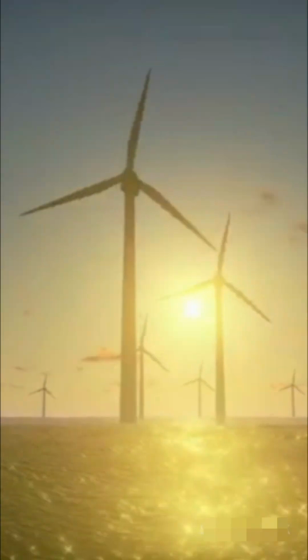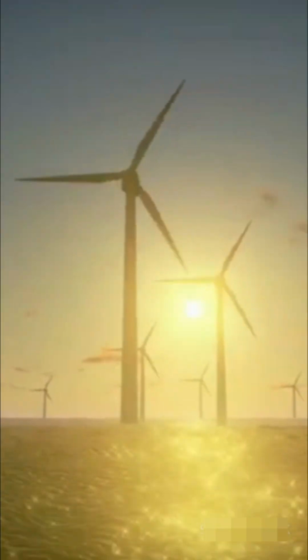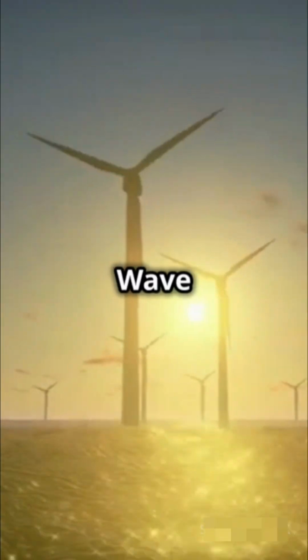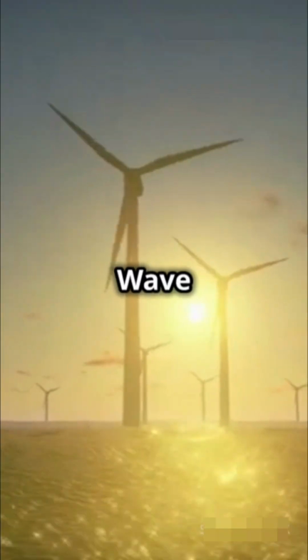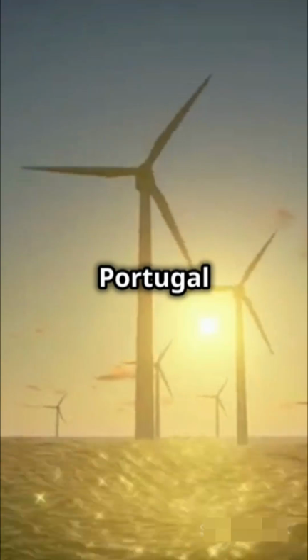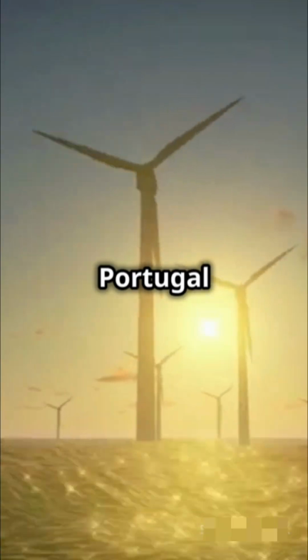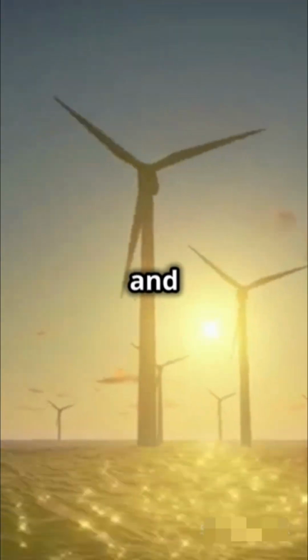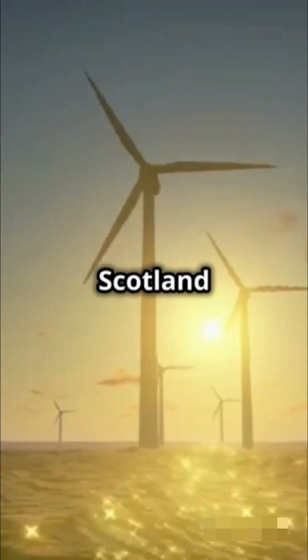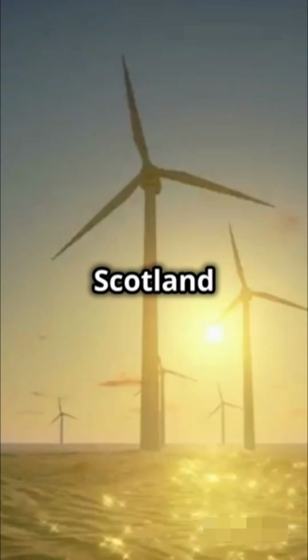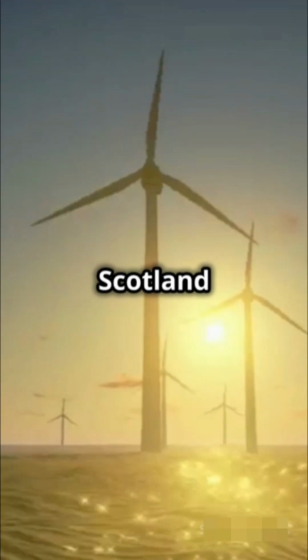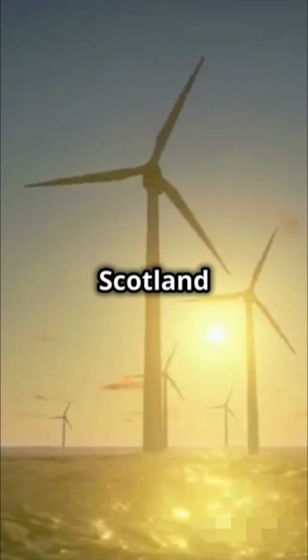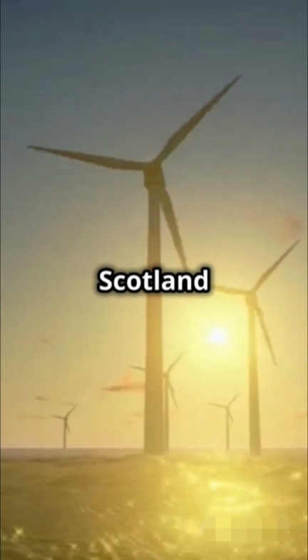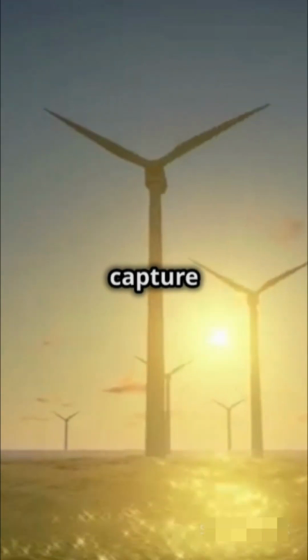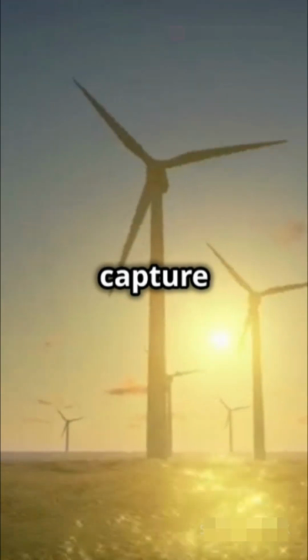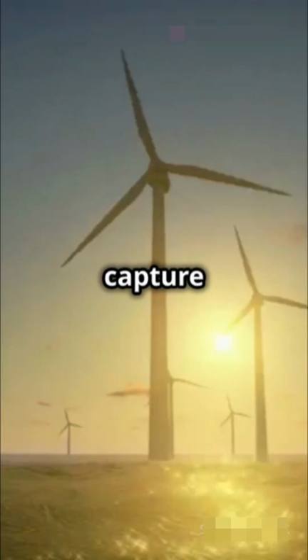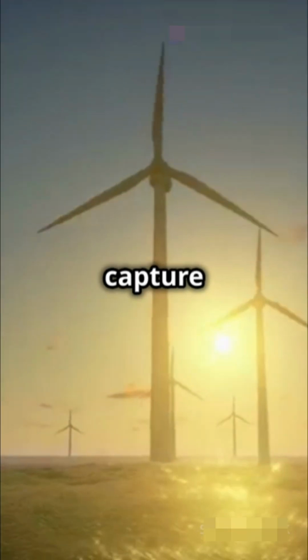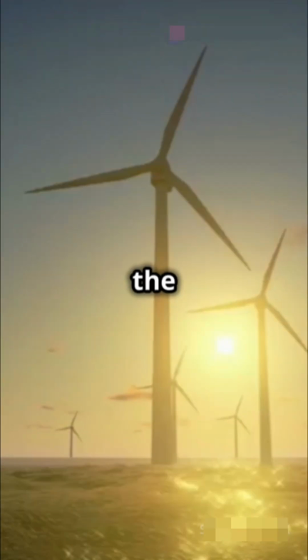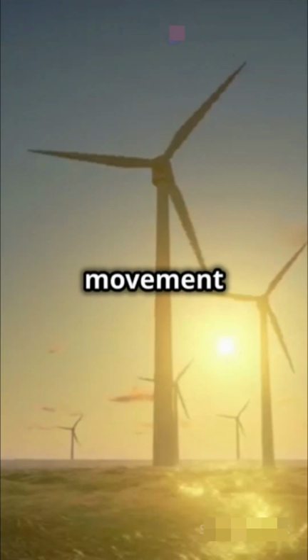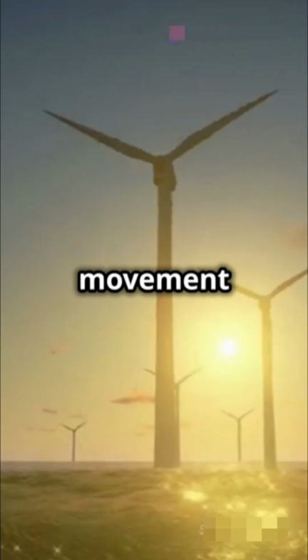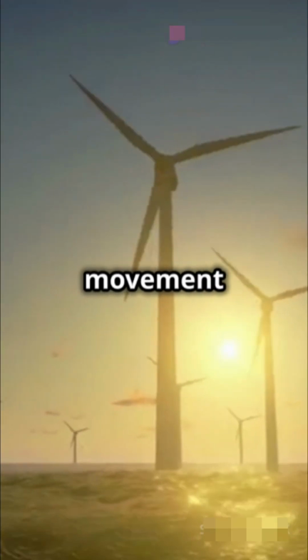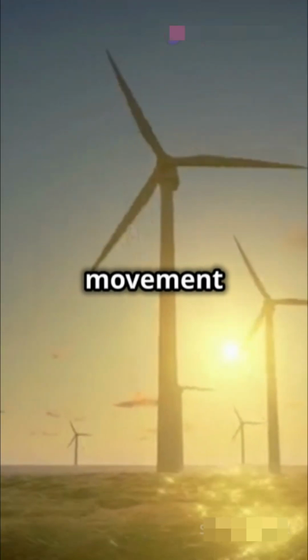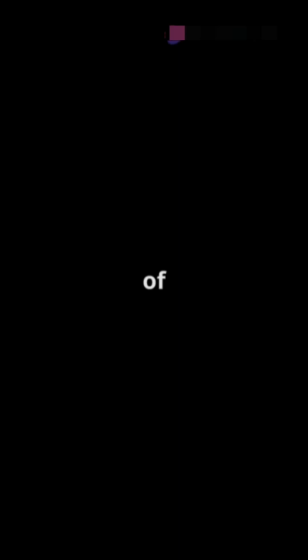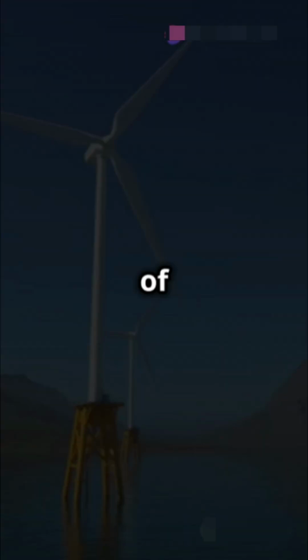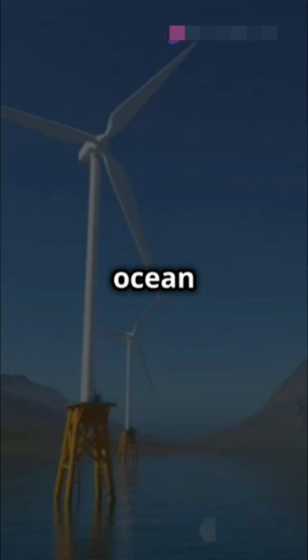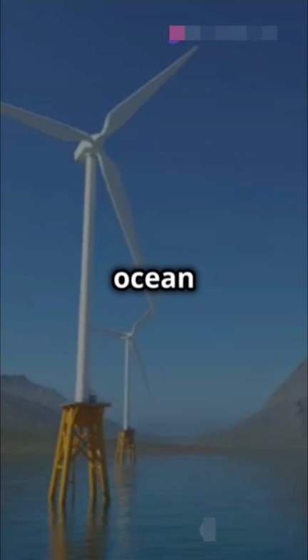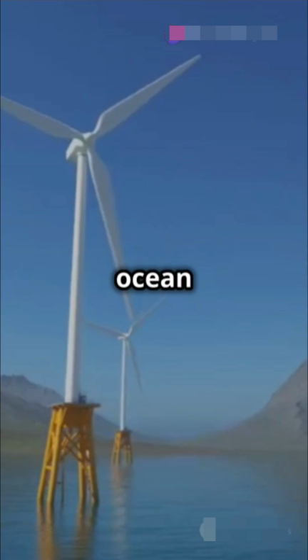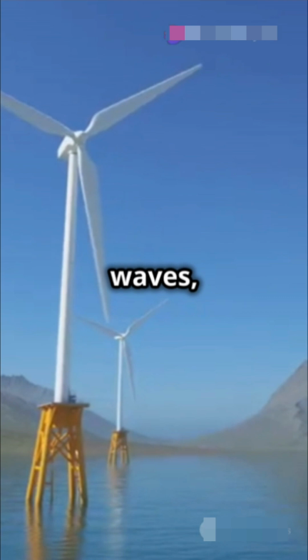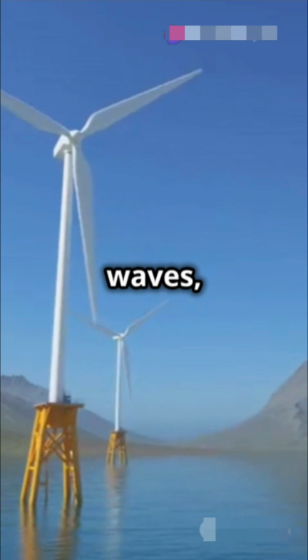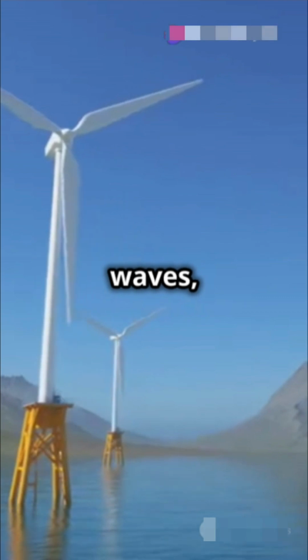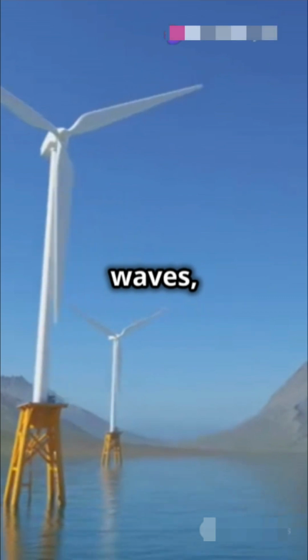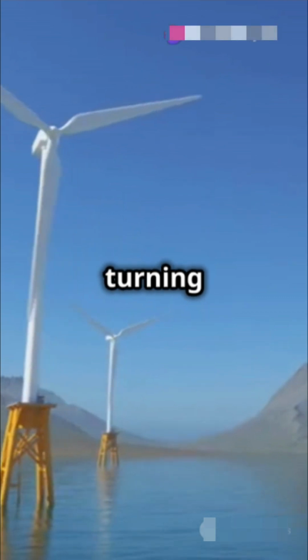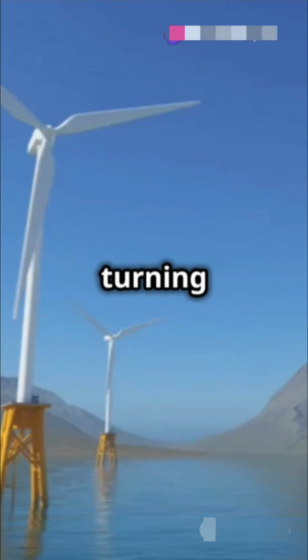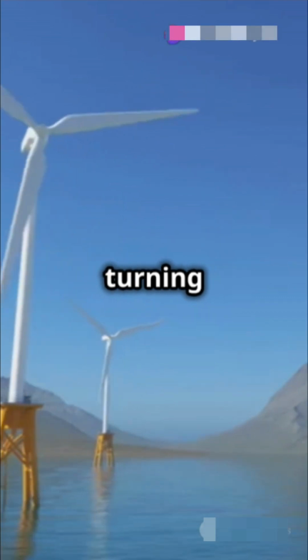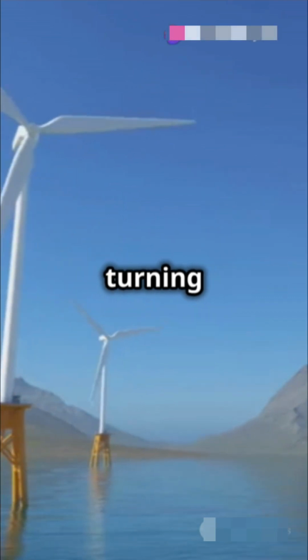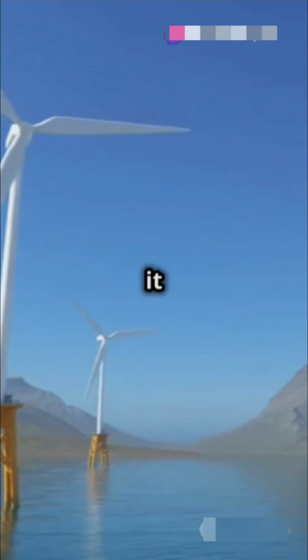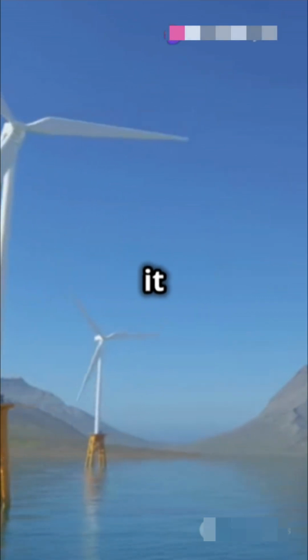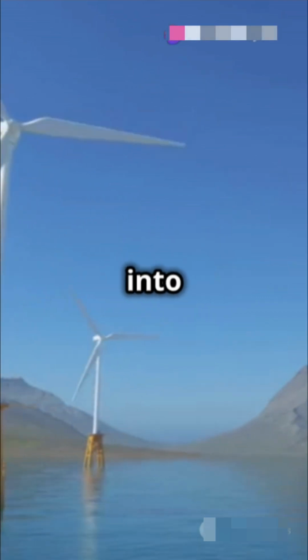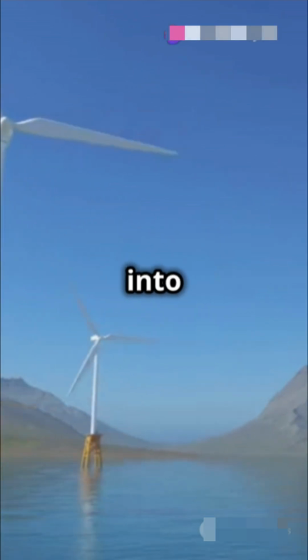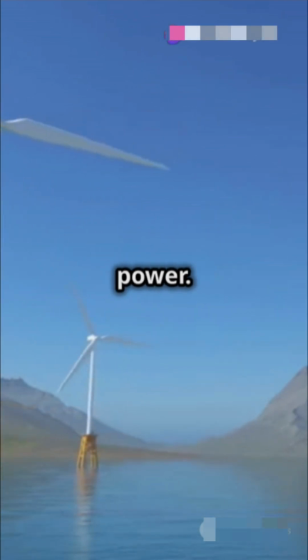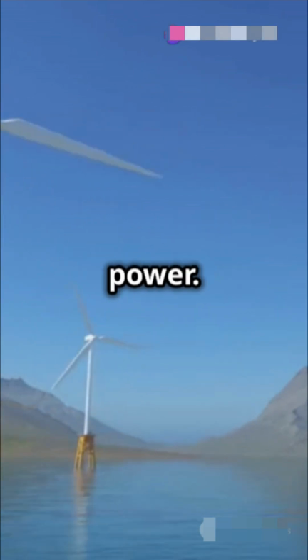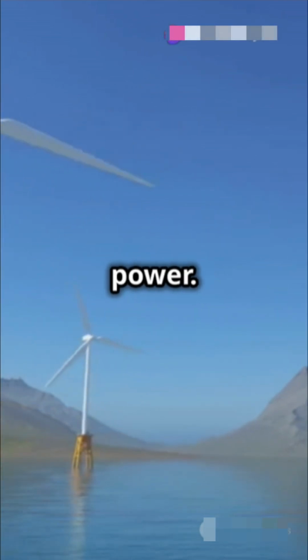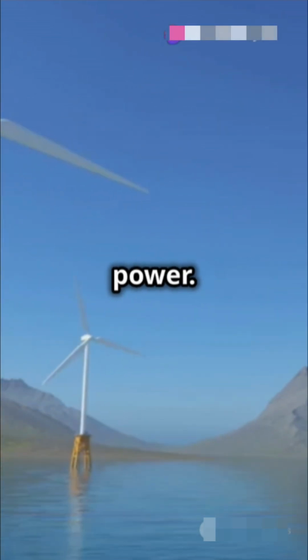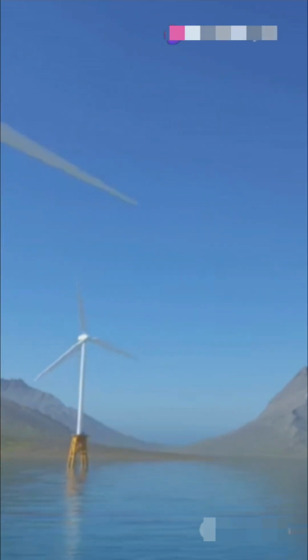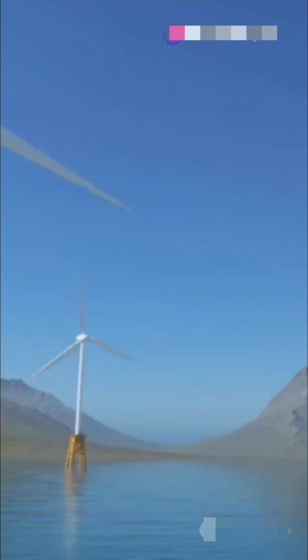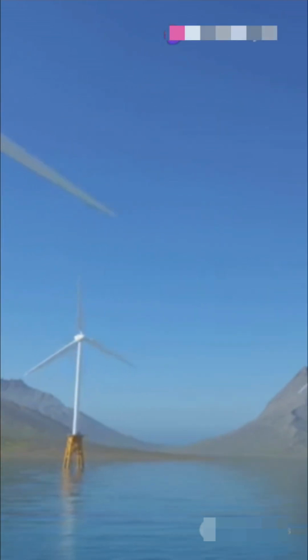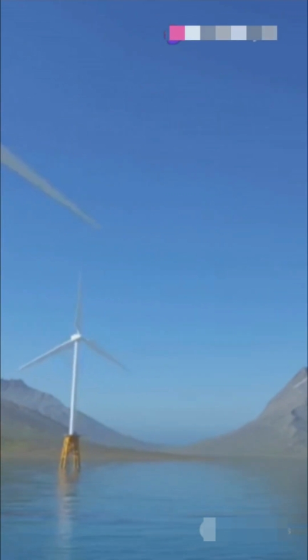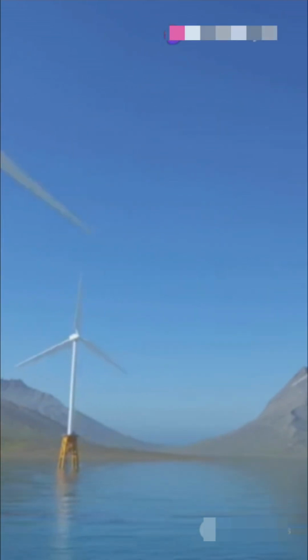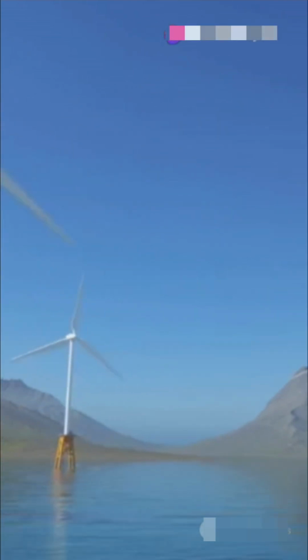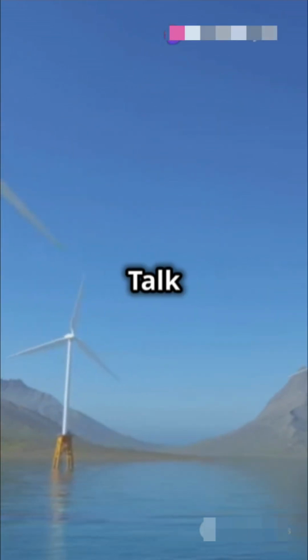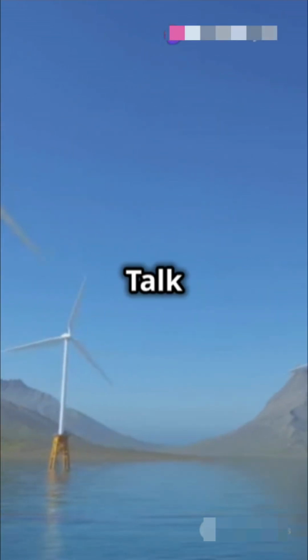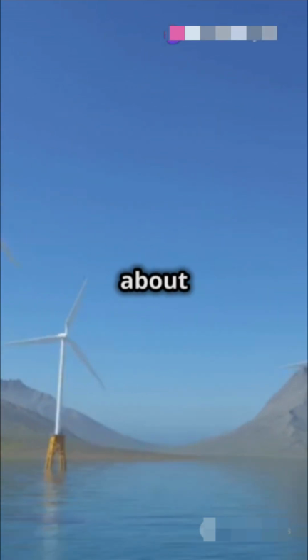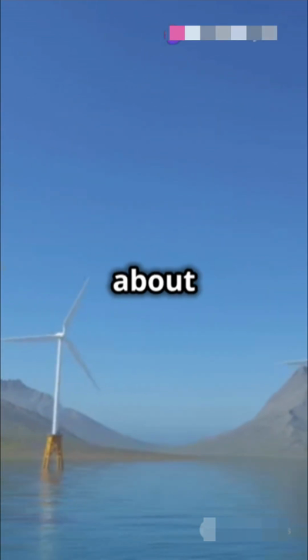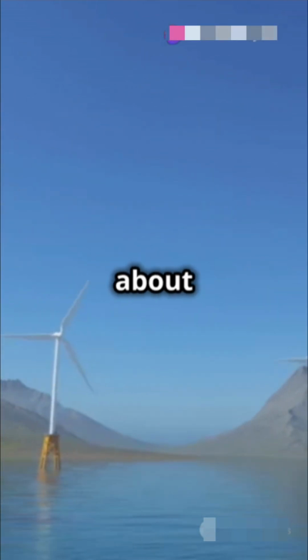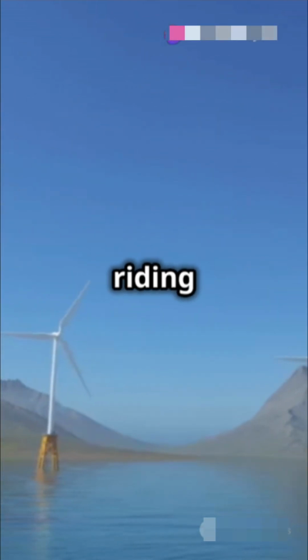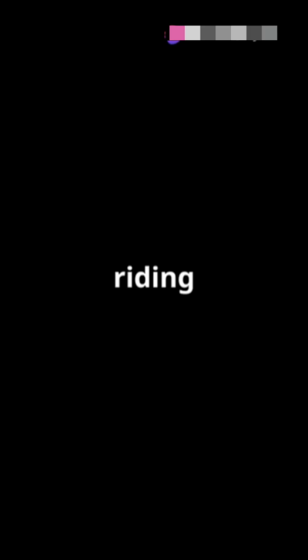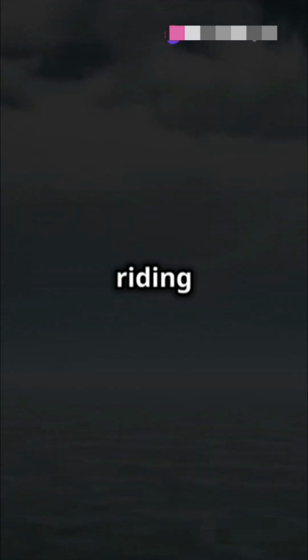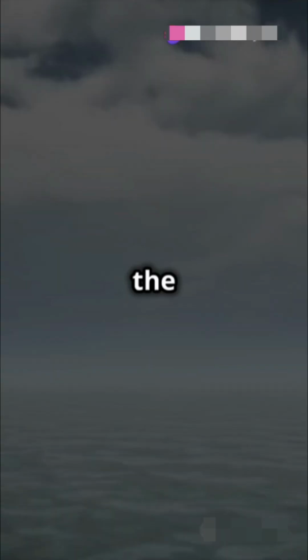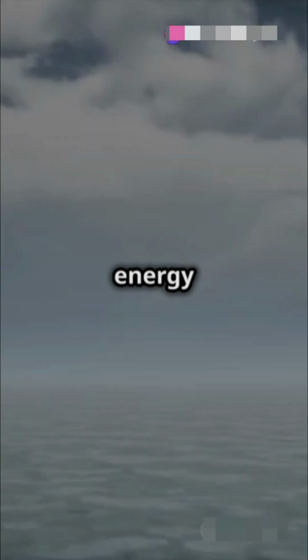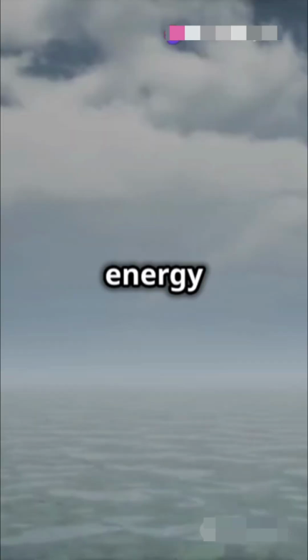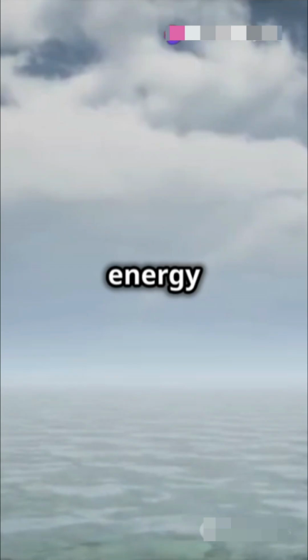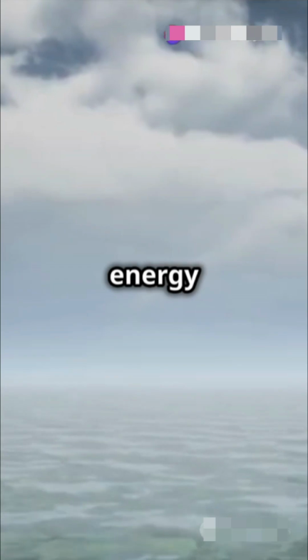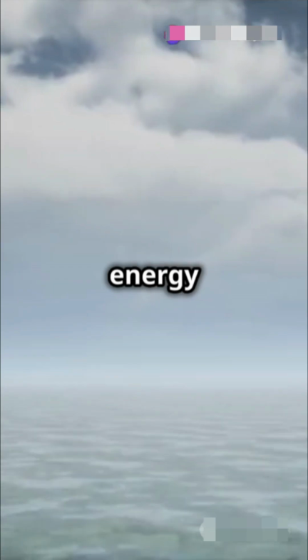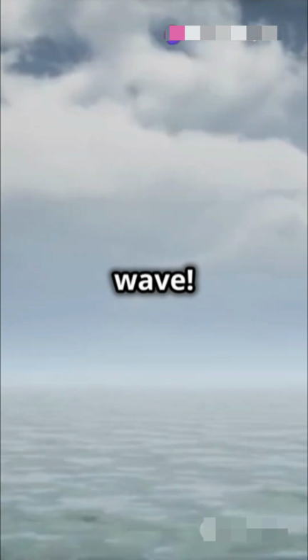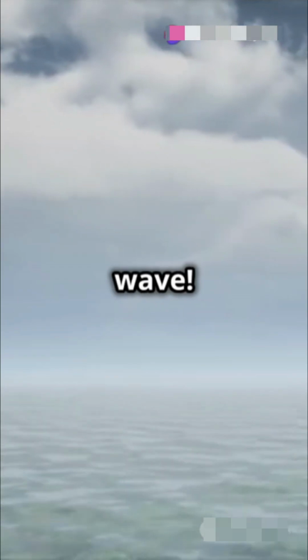Wable in Scotland captures the movement of ocean waves, turning it into power. Talk about riding the energy wave.